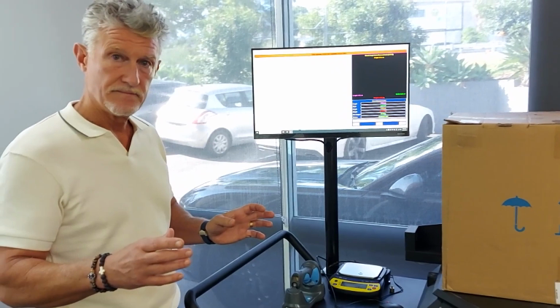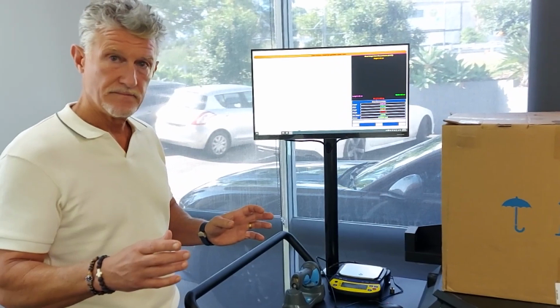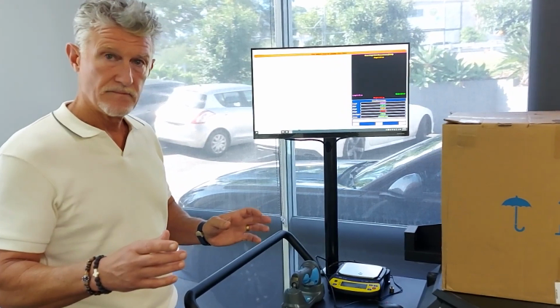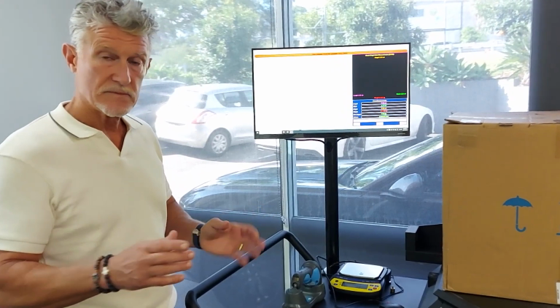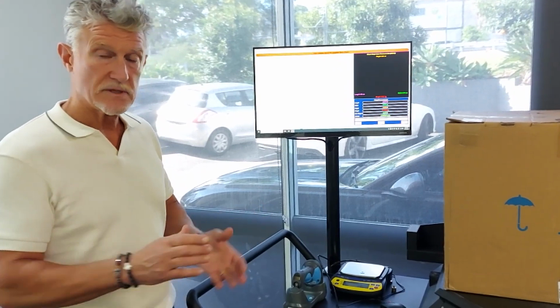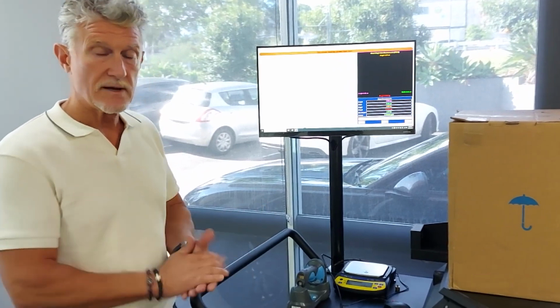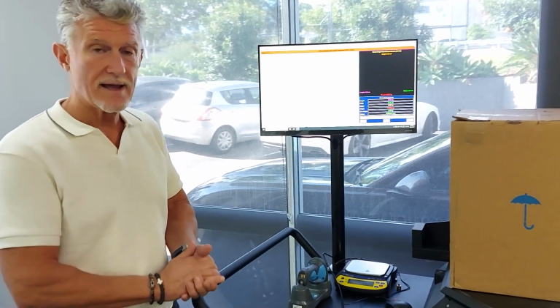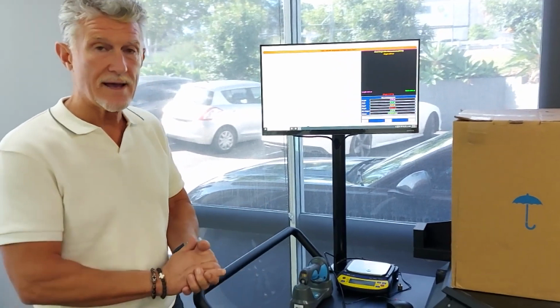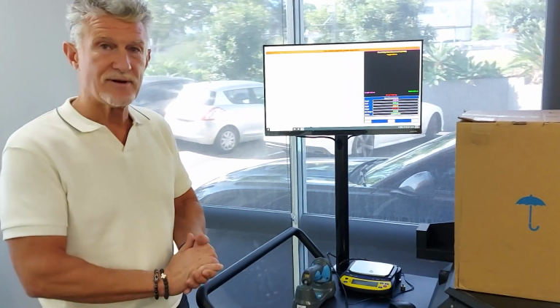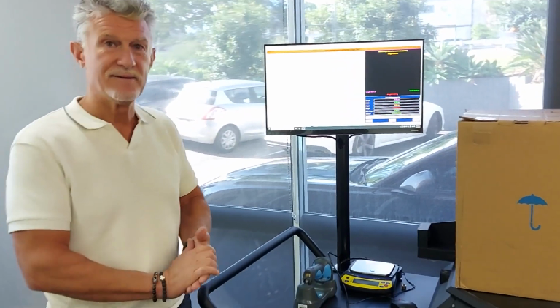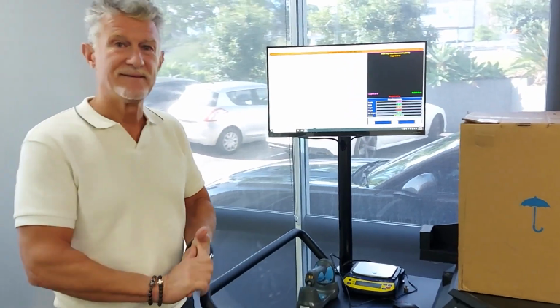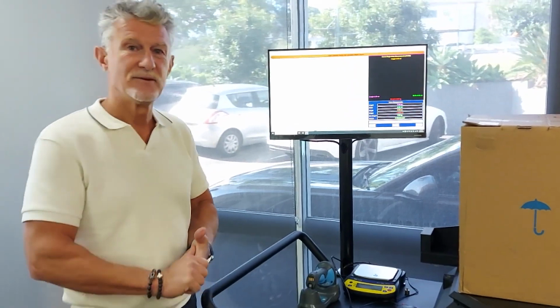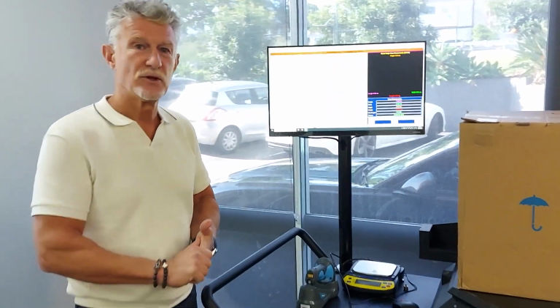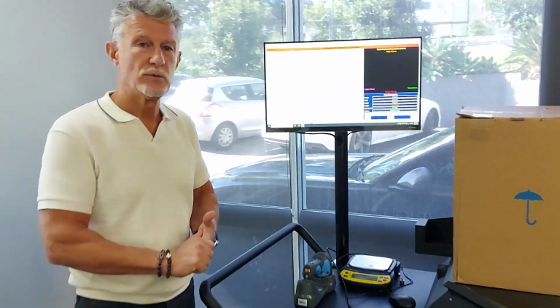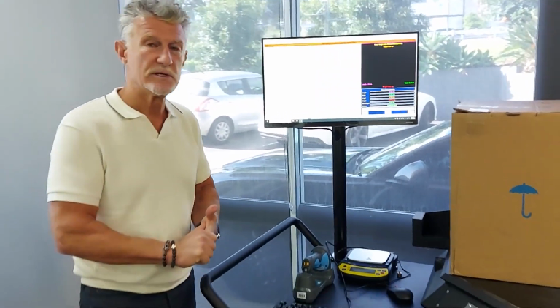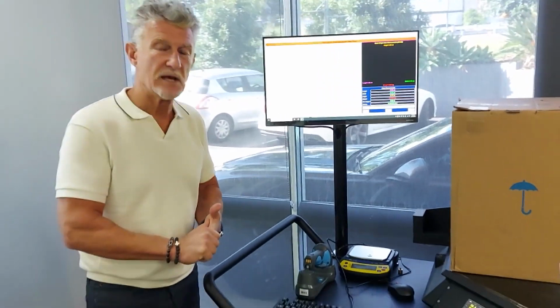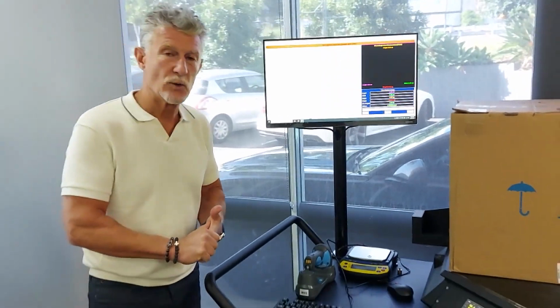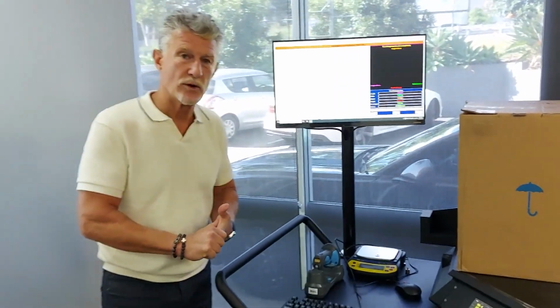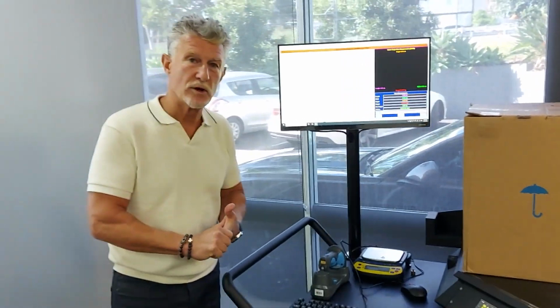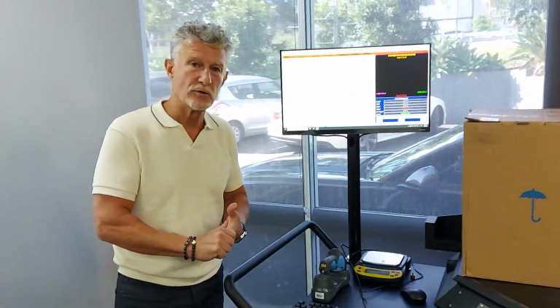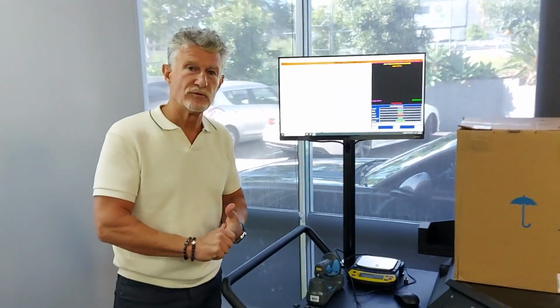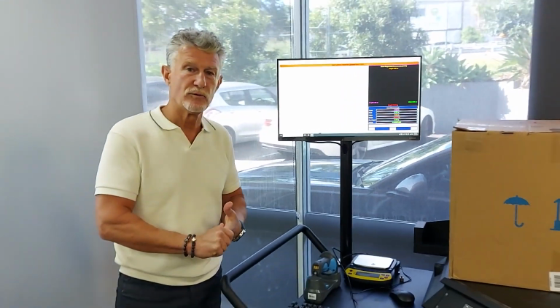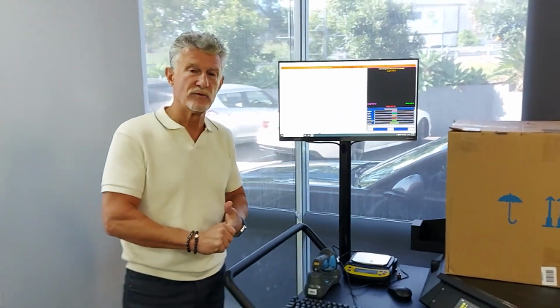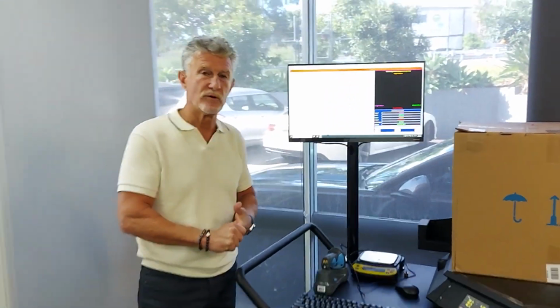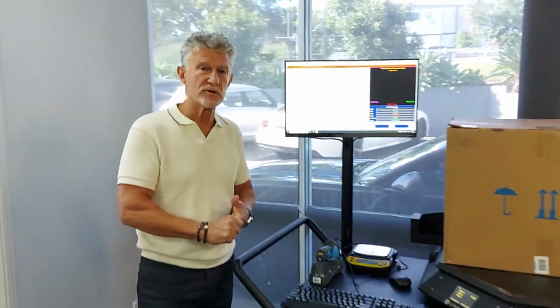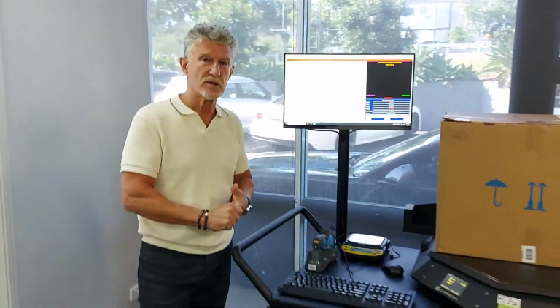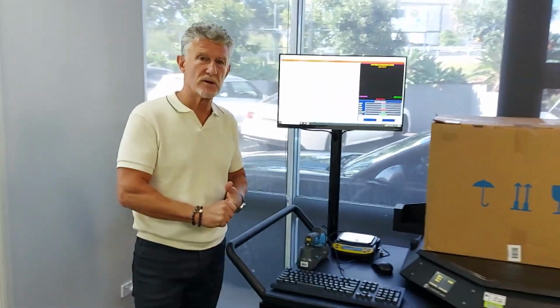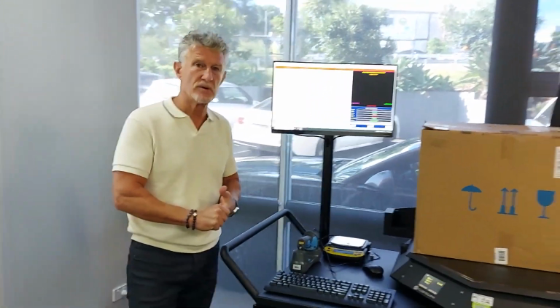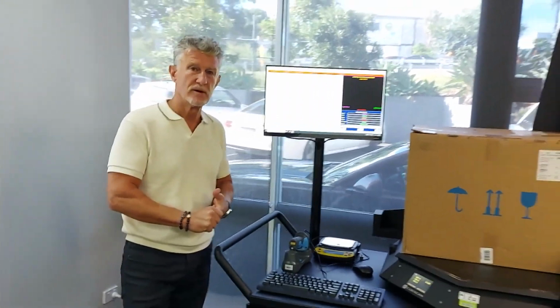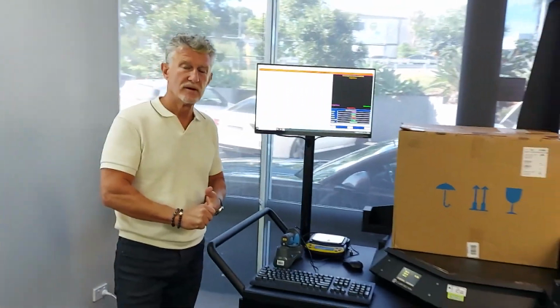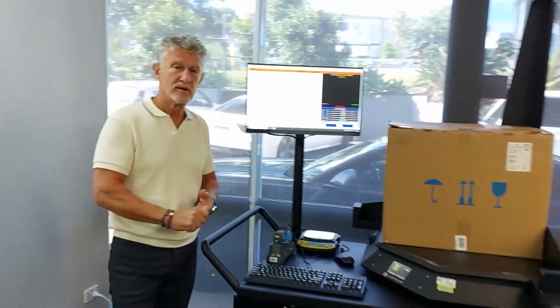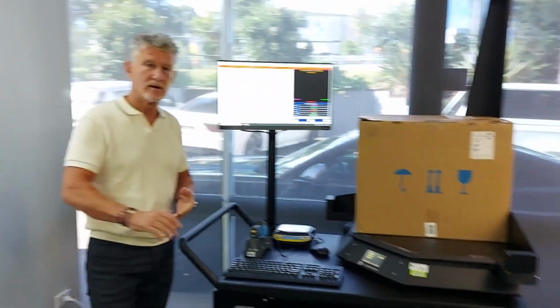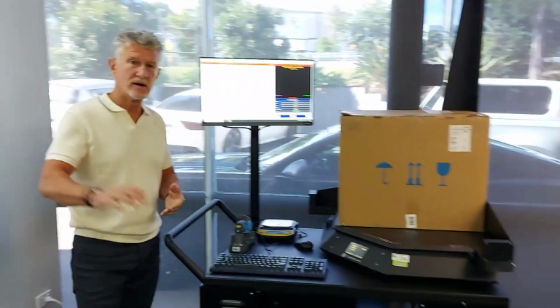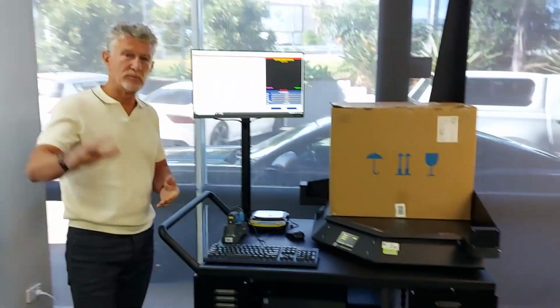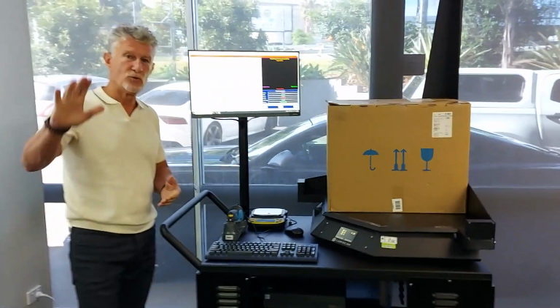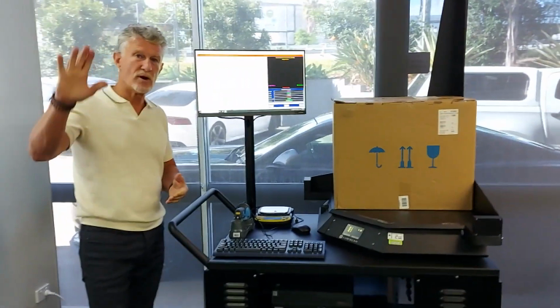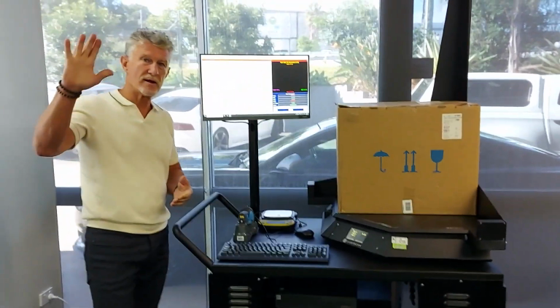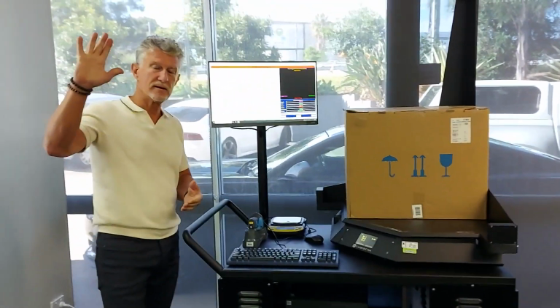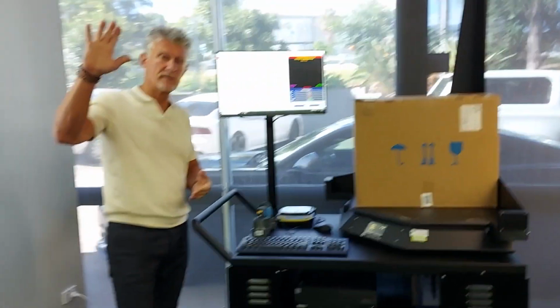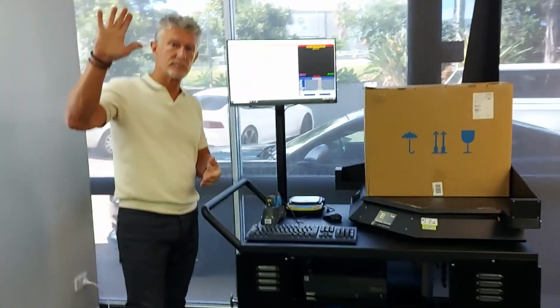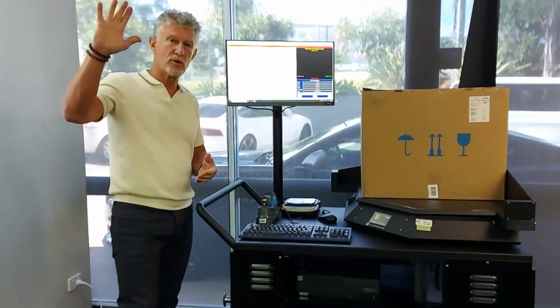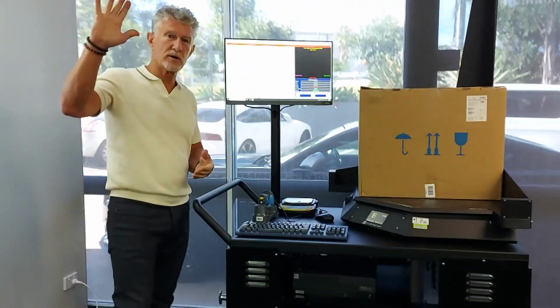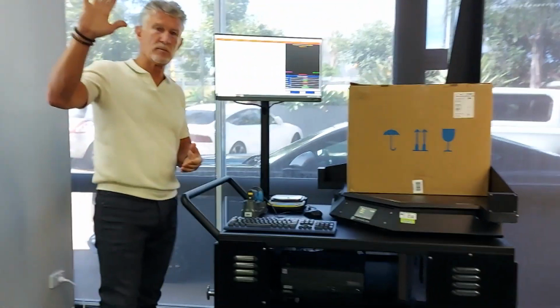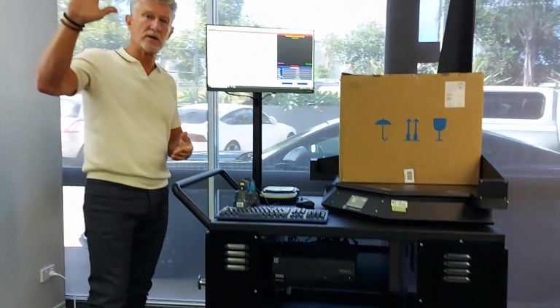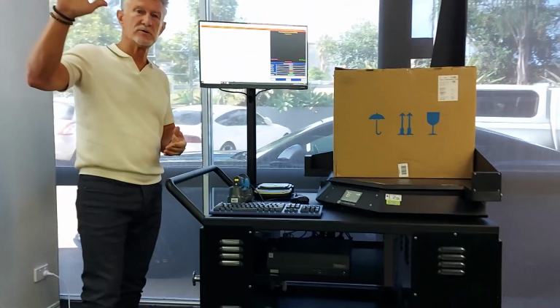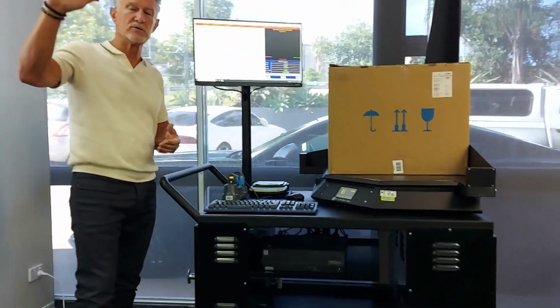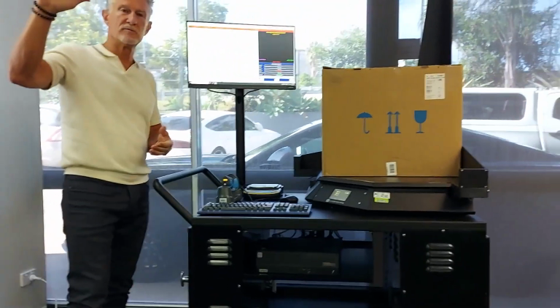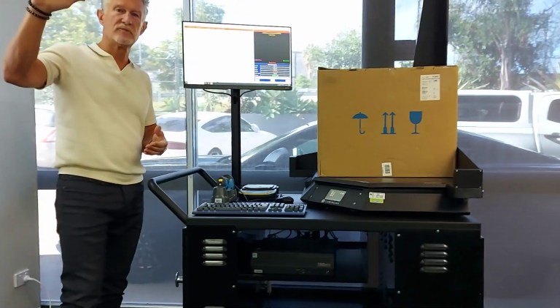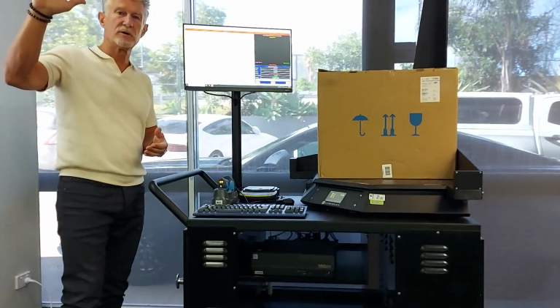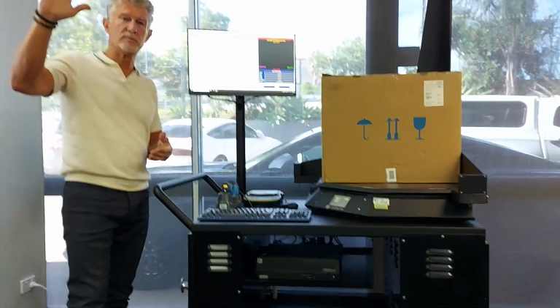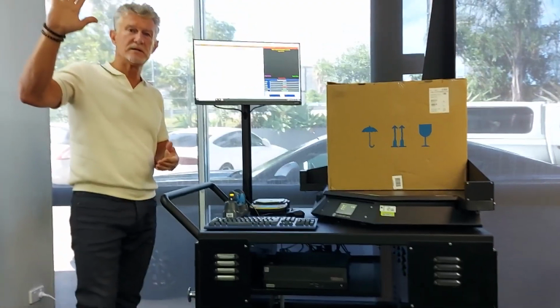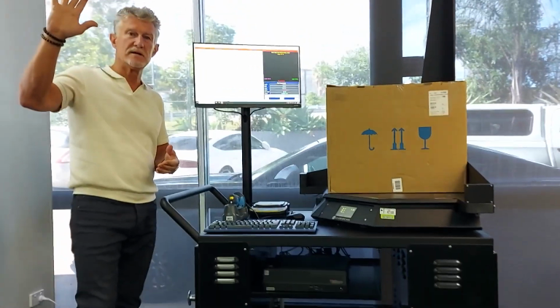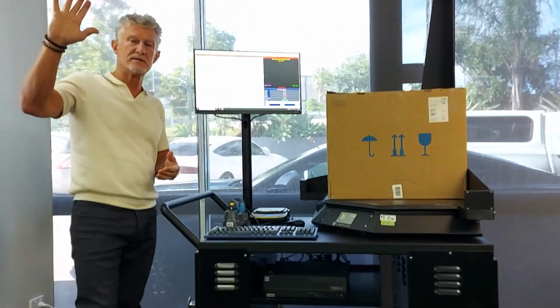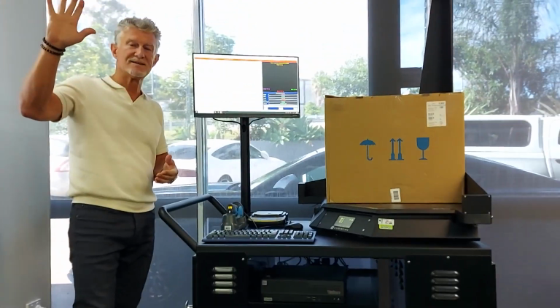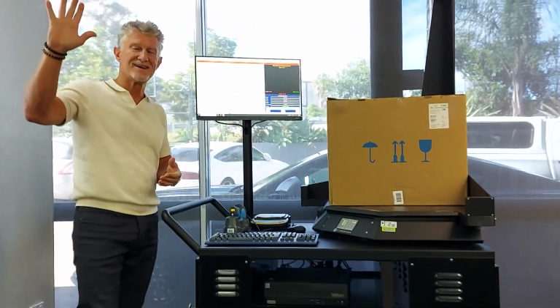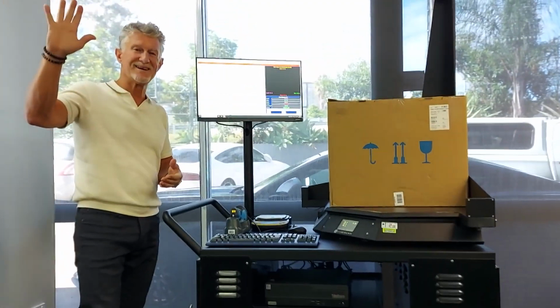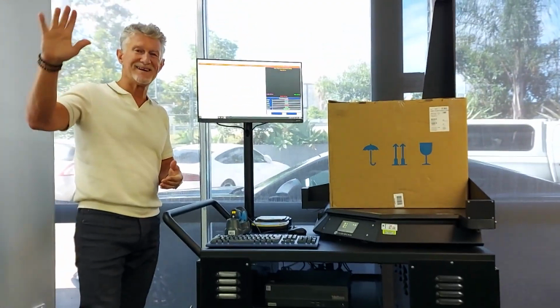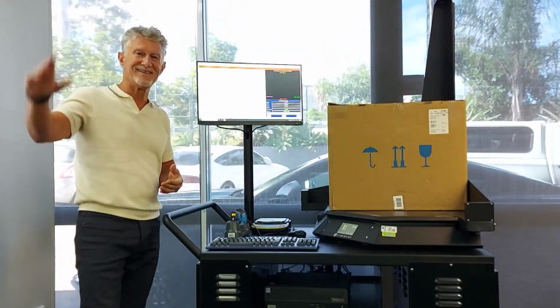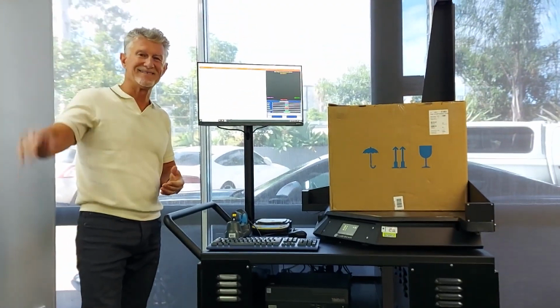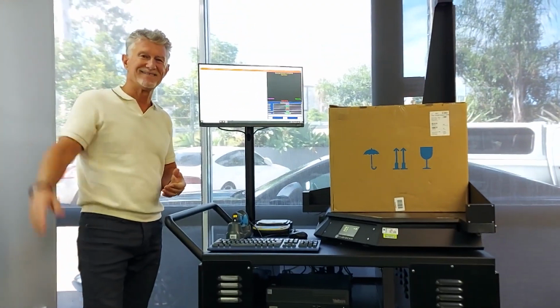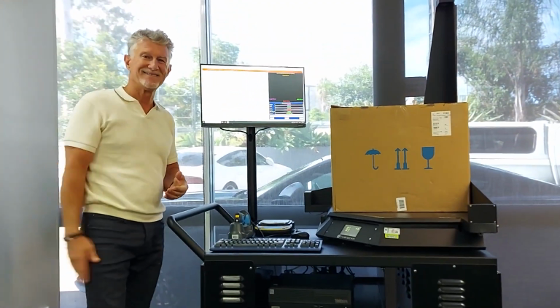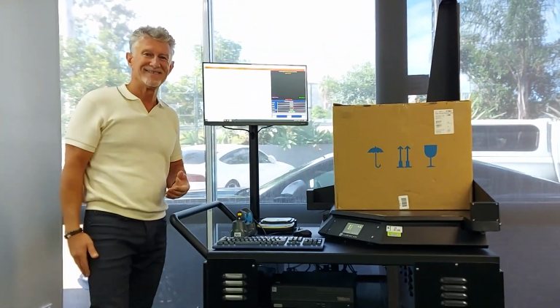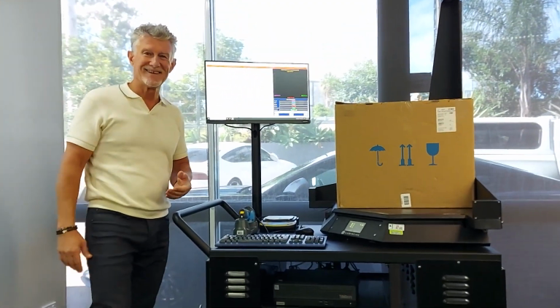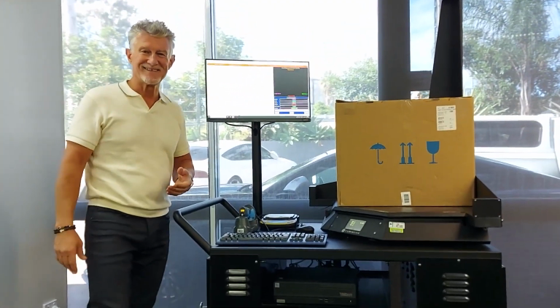So, there you have it — the Qubiscan 100 from Qubiscan. I'm Rhett, Product Manager for Qubiscan, signing out. Thanks.